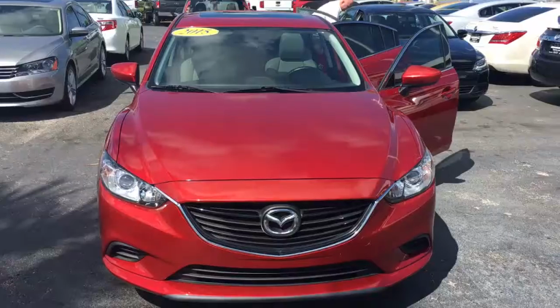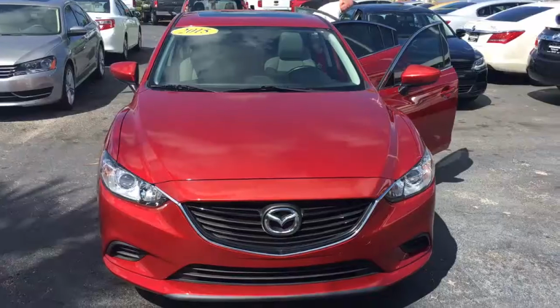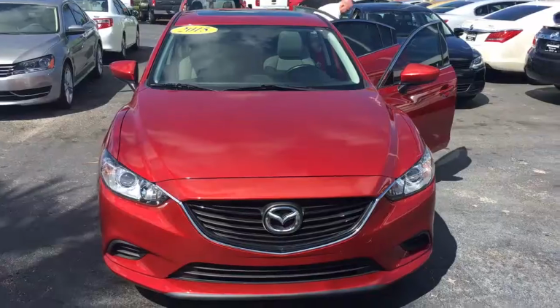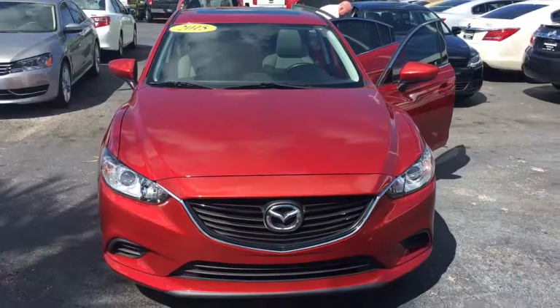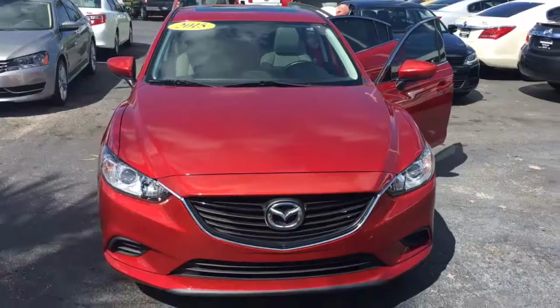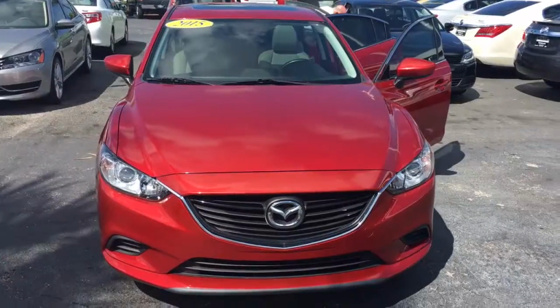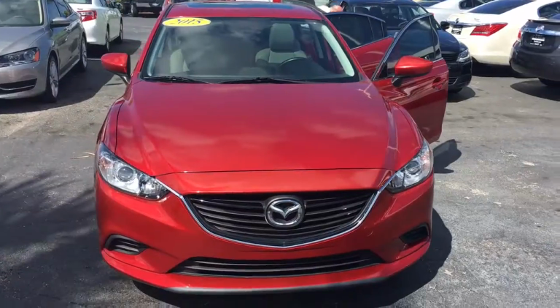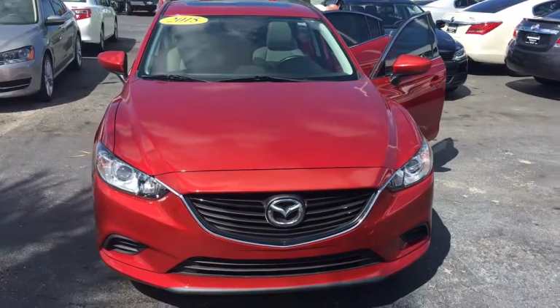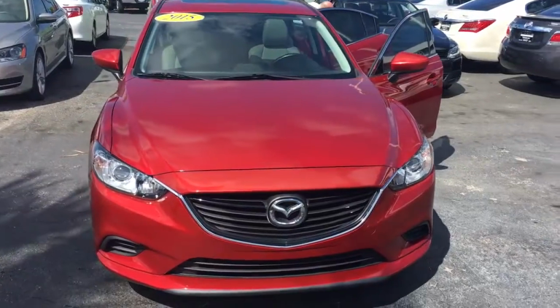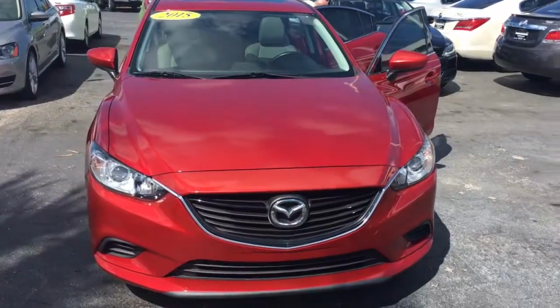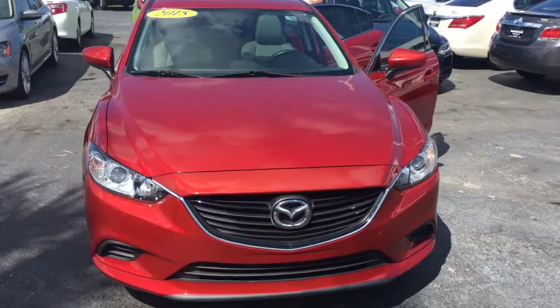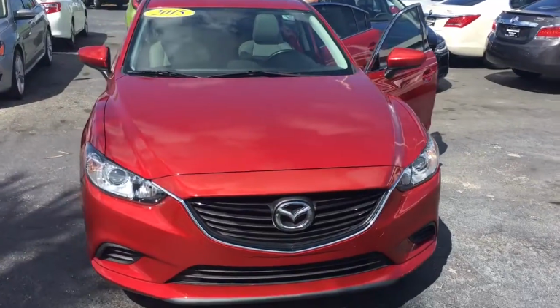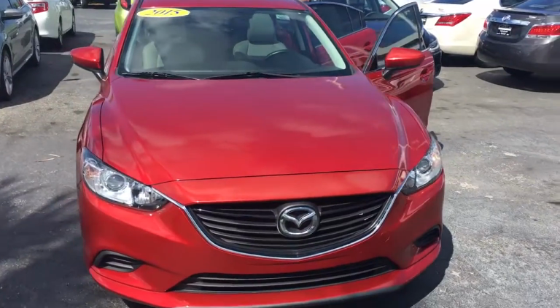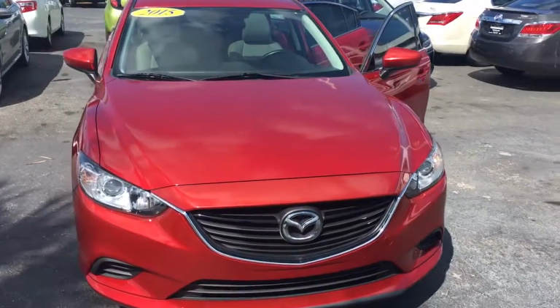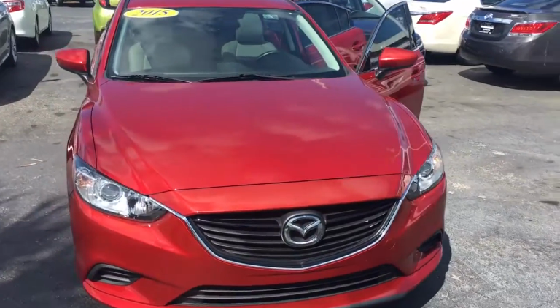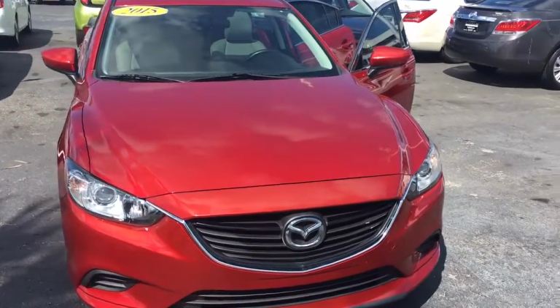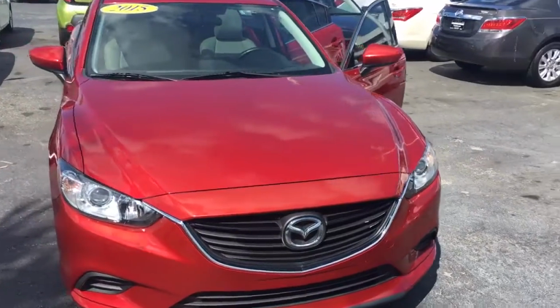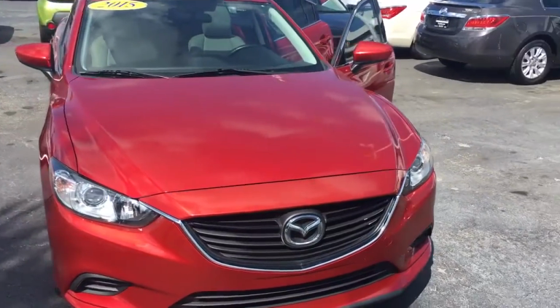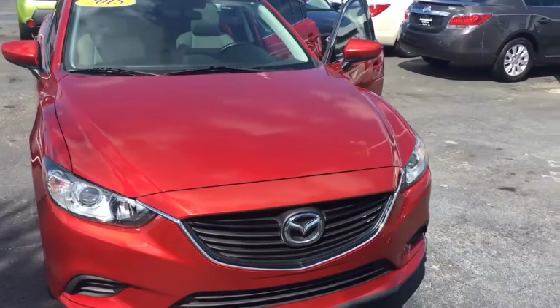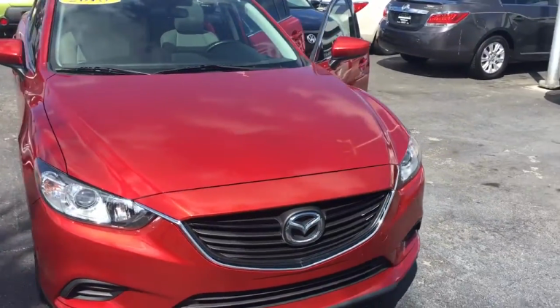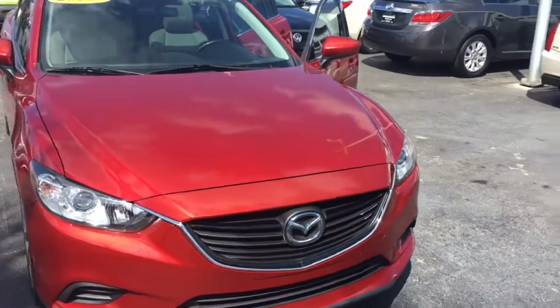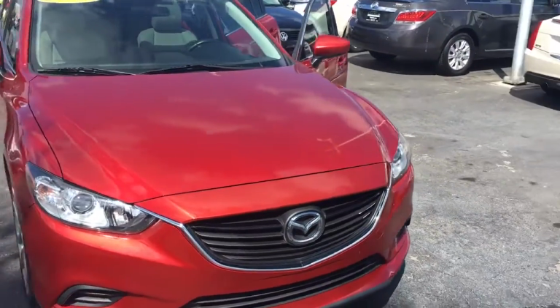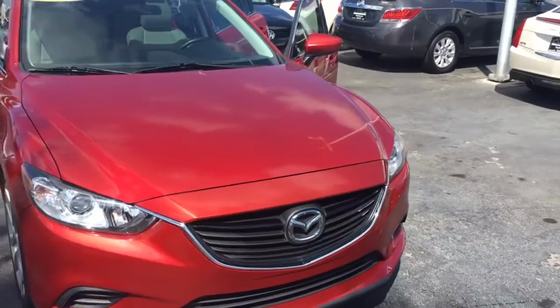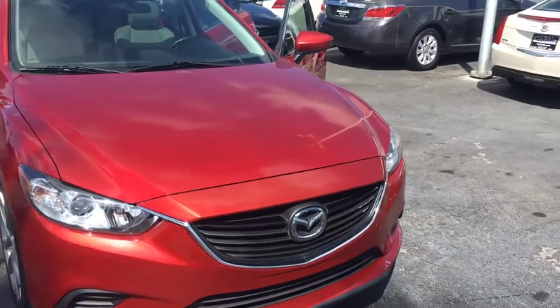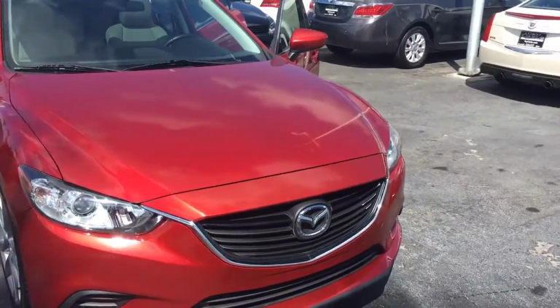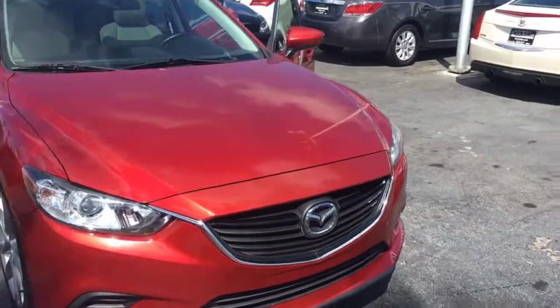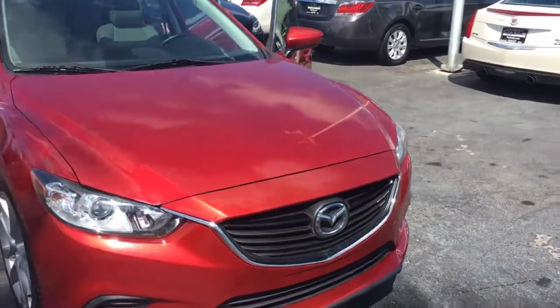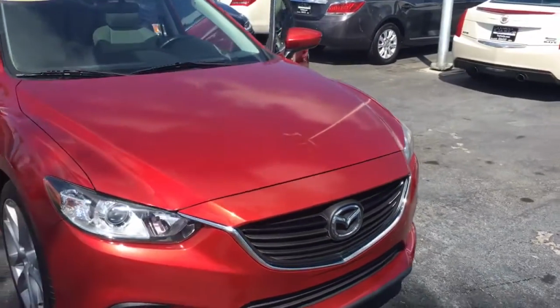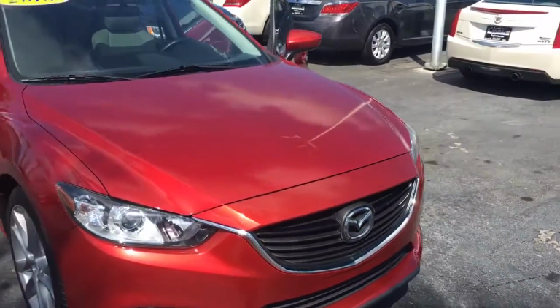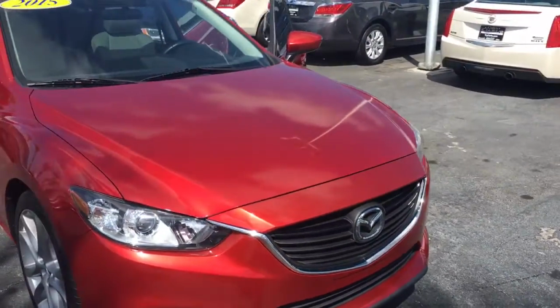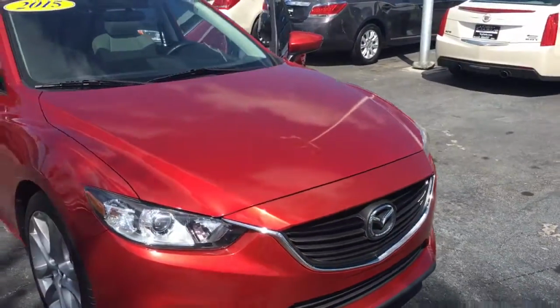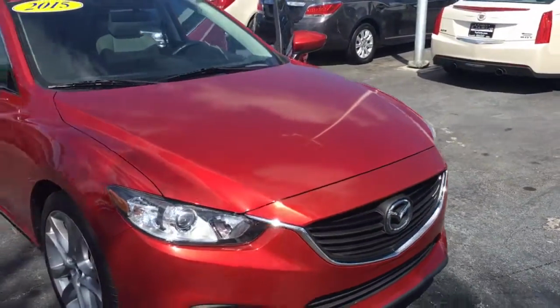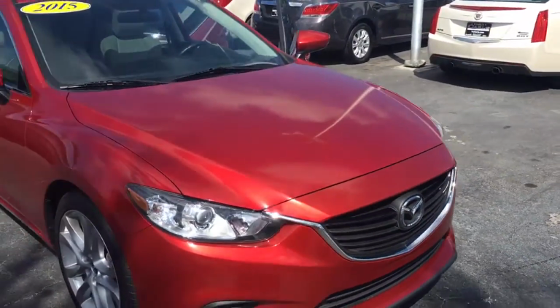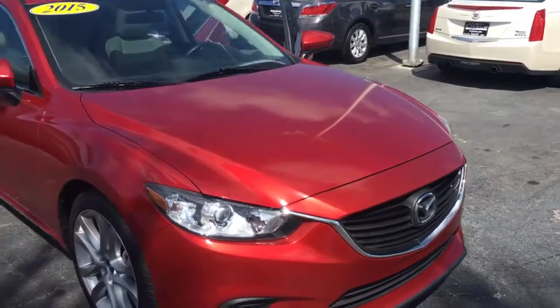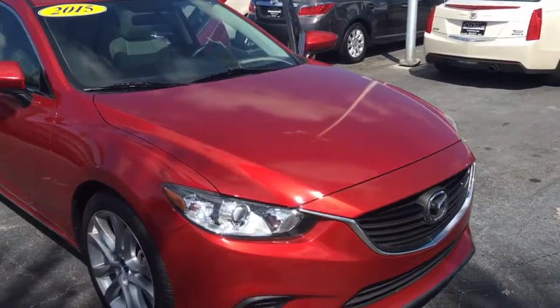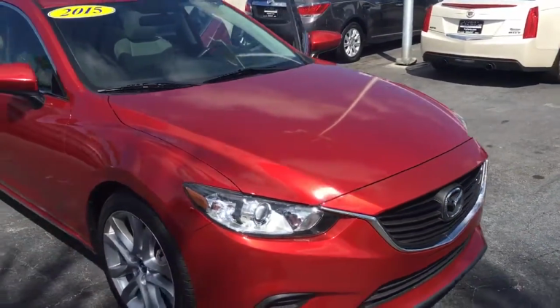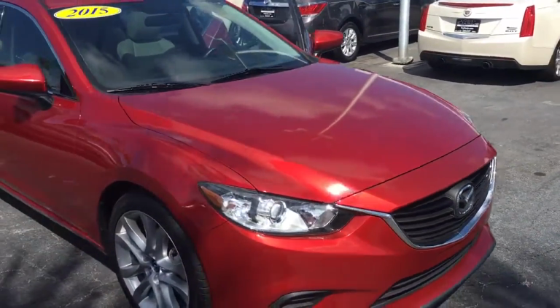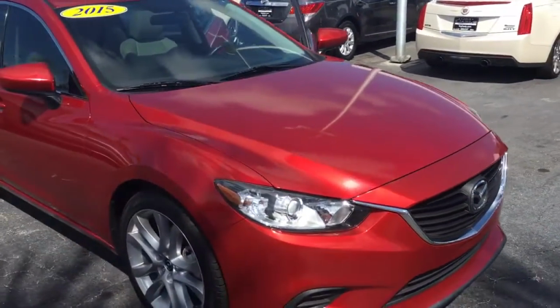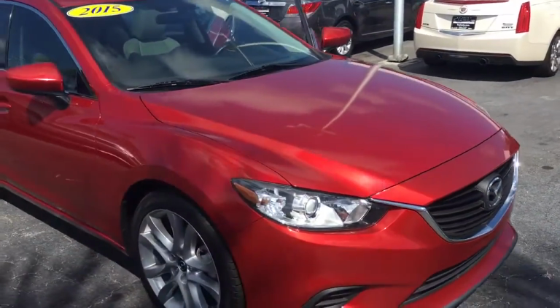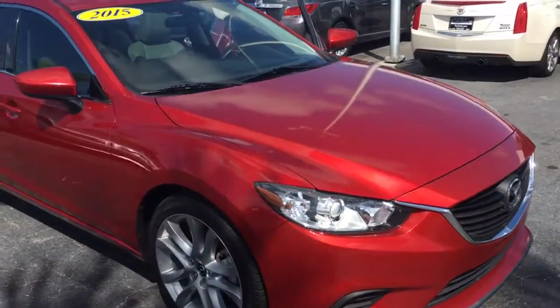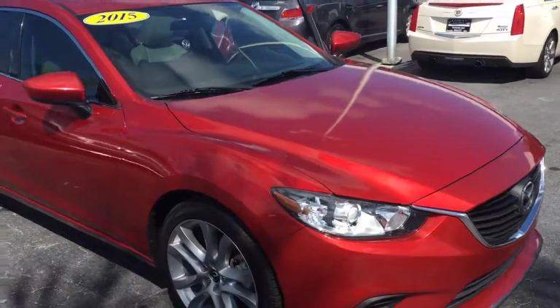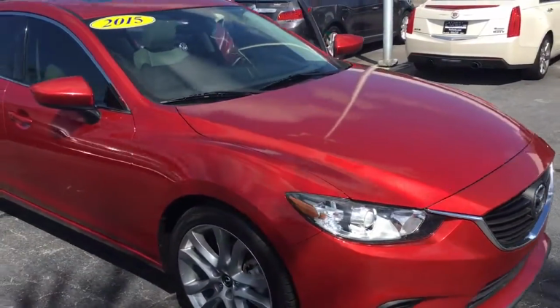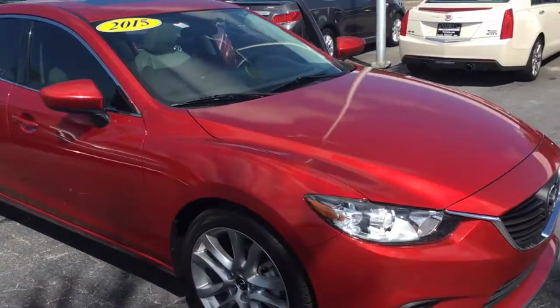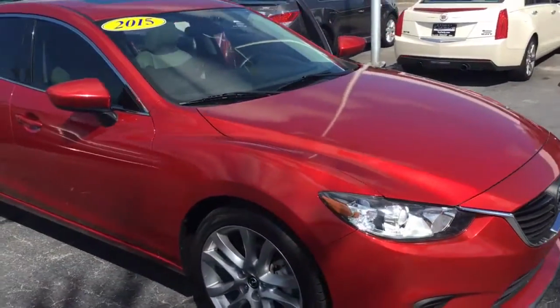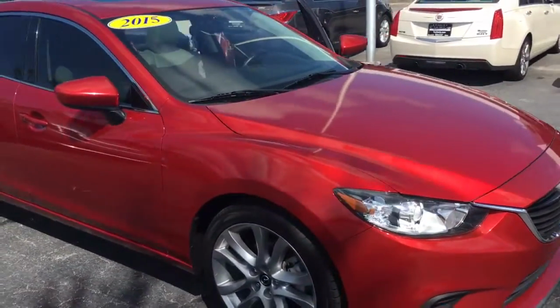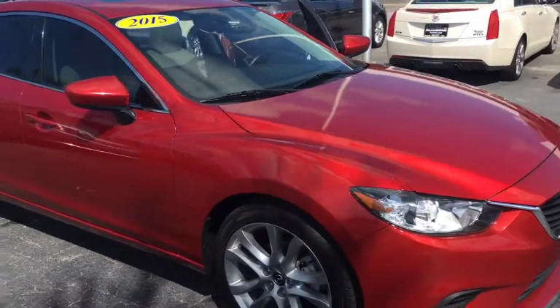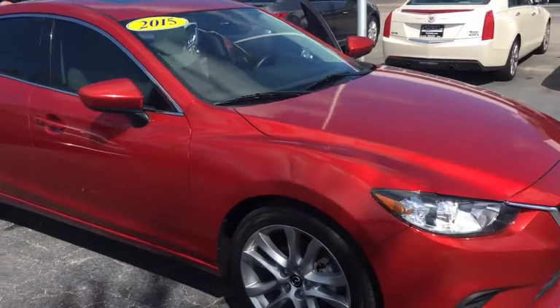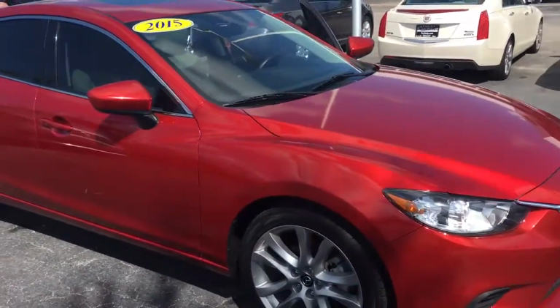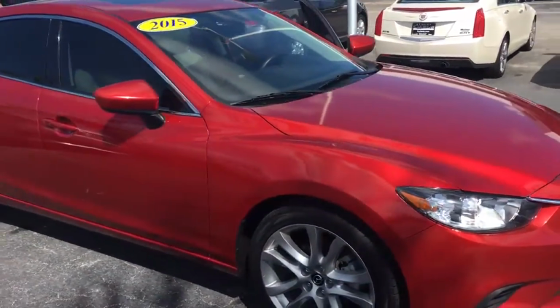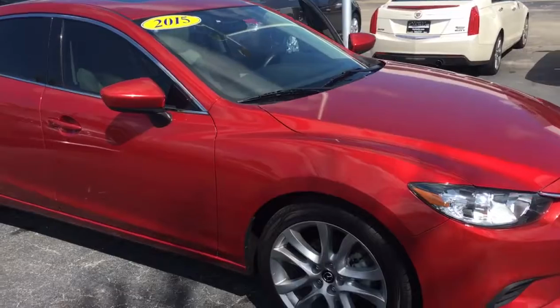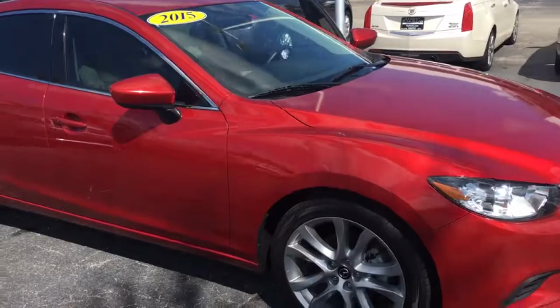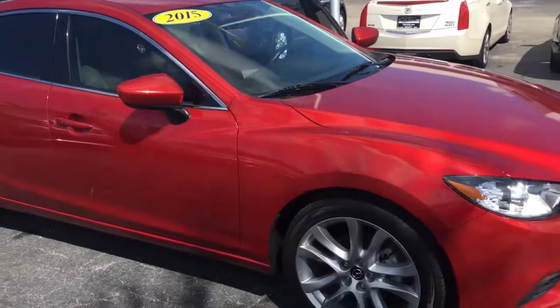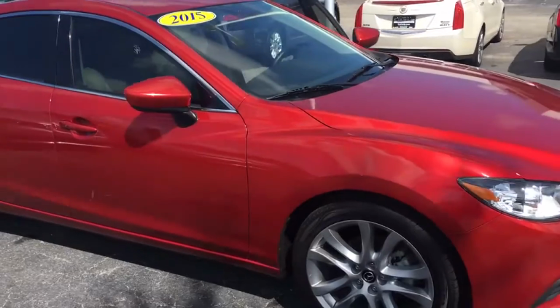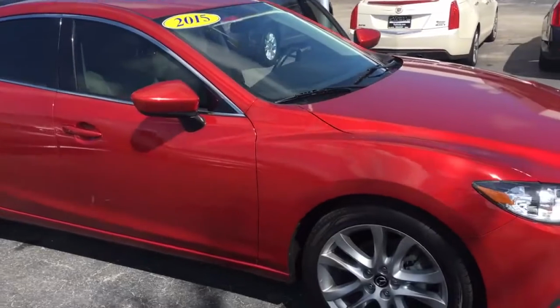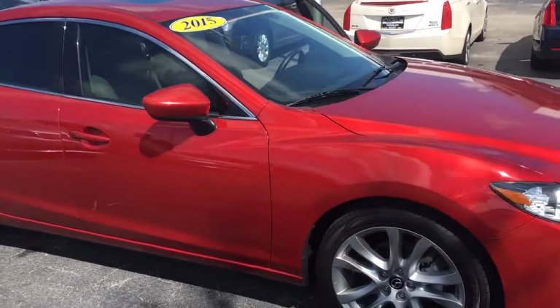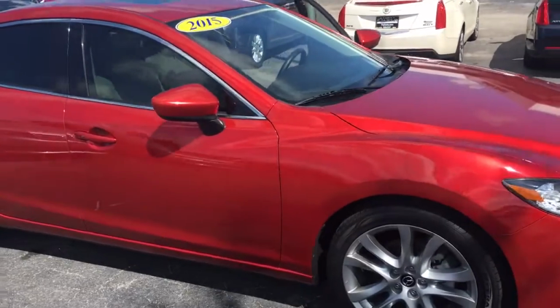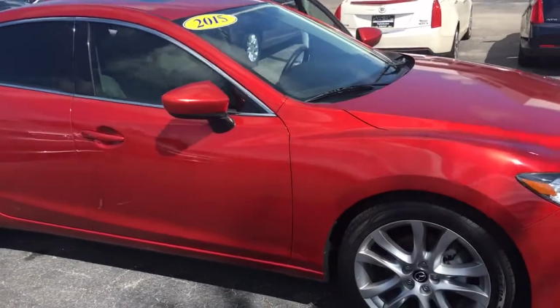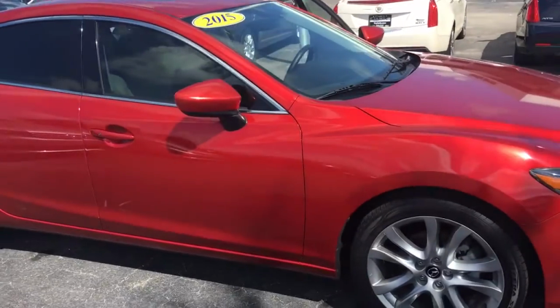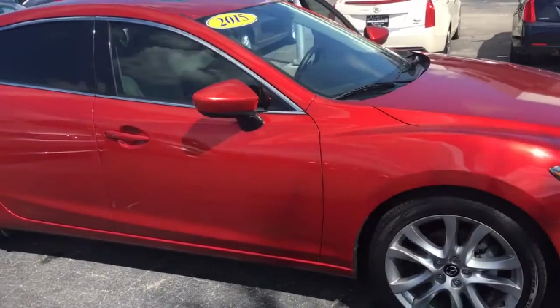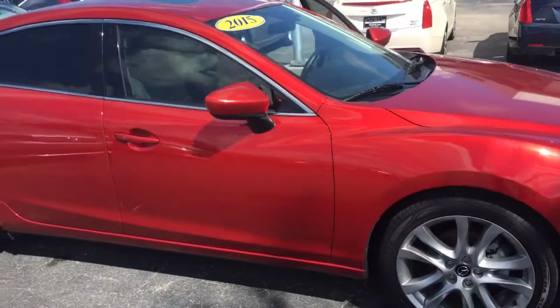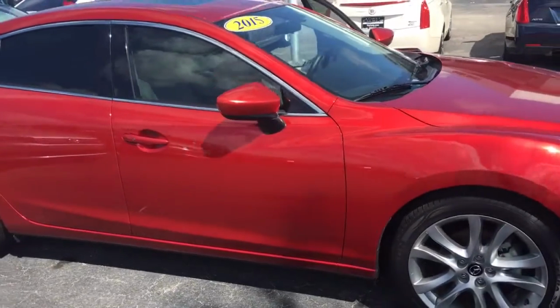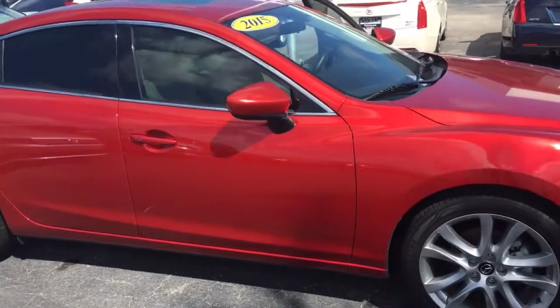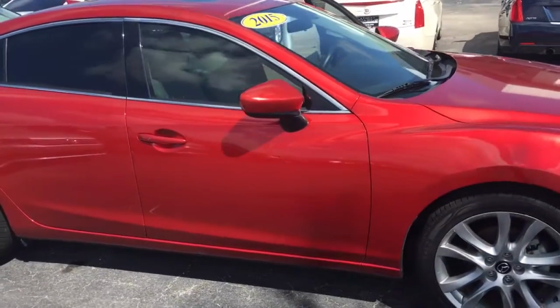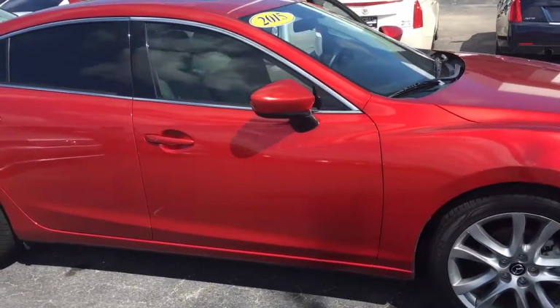Hello, my name is John D from Carlsbad GMC. I just want to shoot you a real short video of this 2015 Mazda 6.